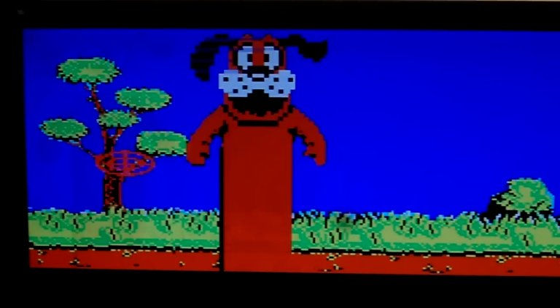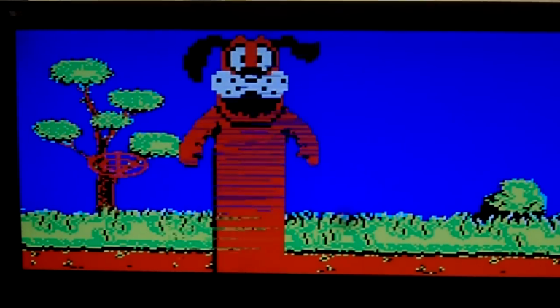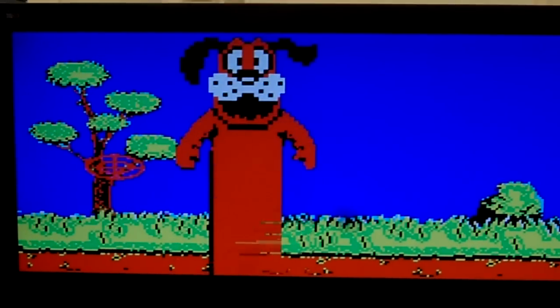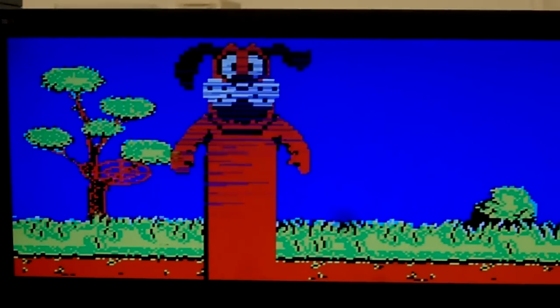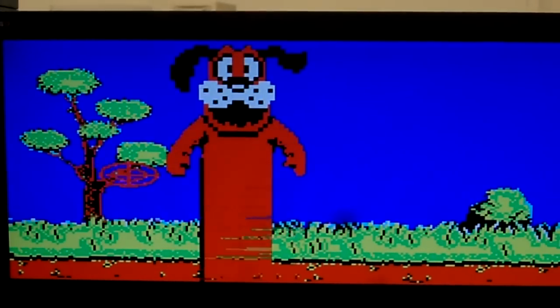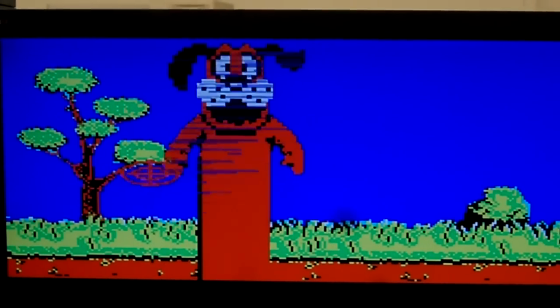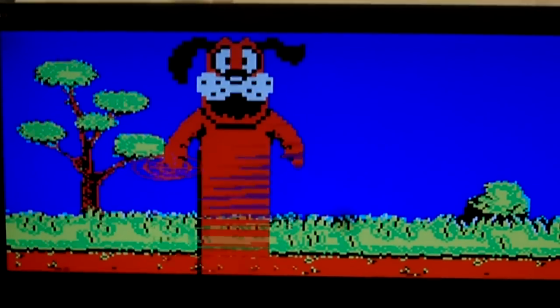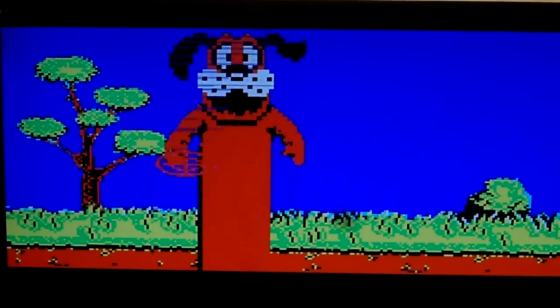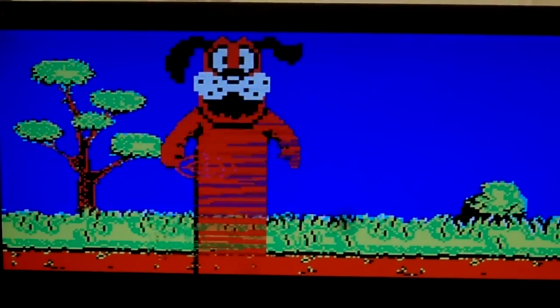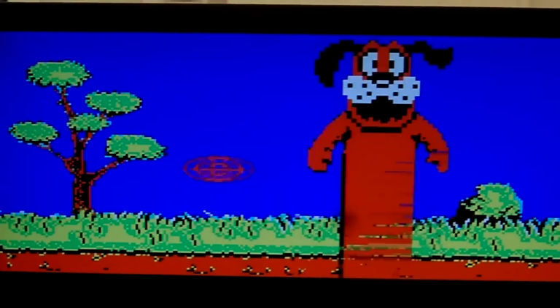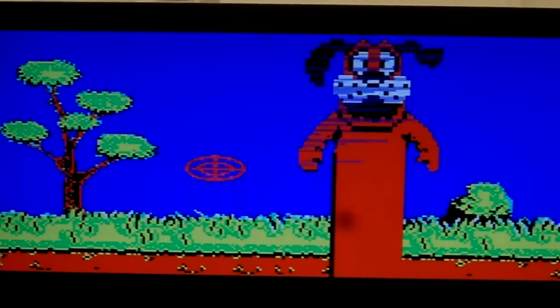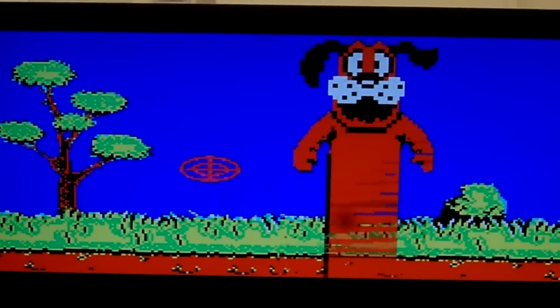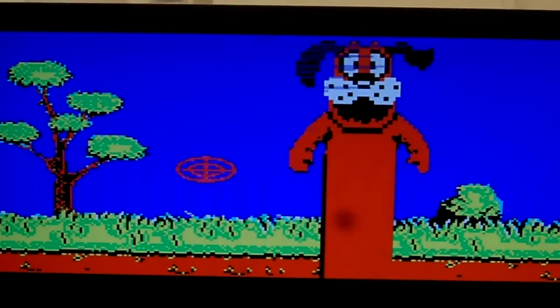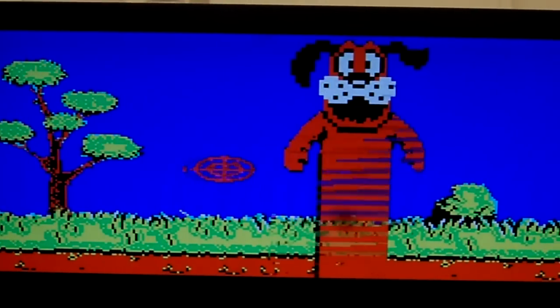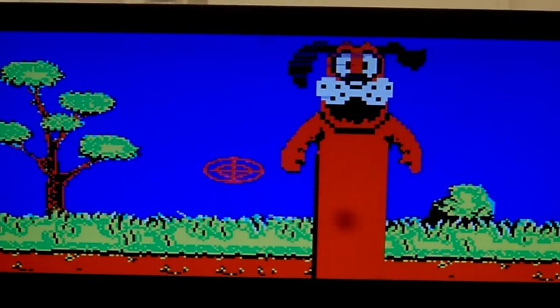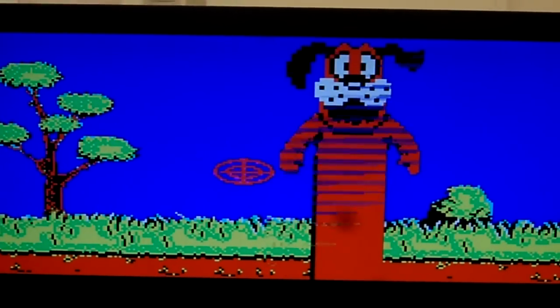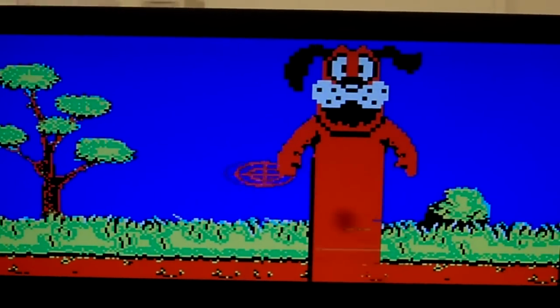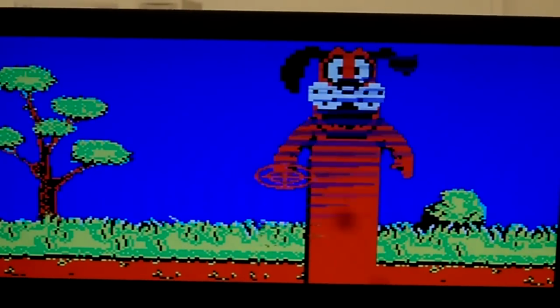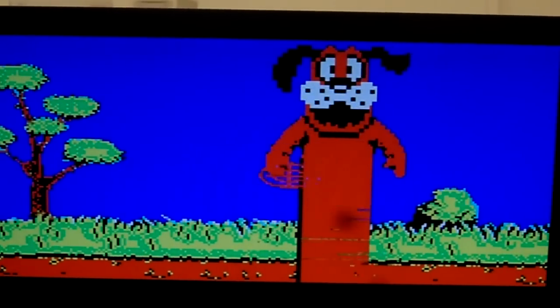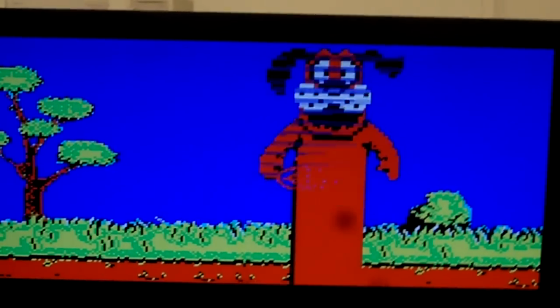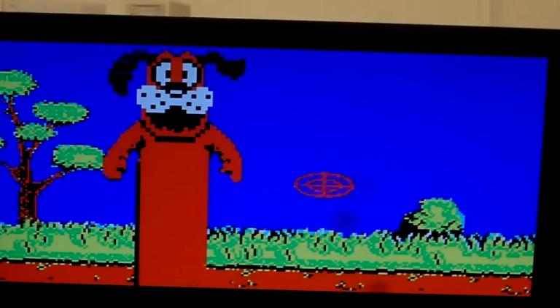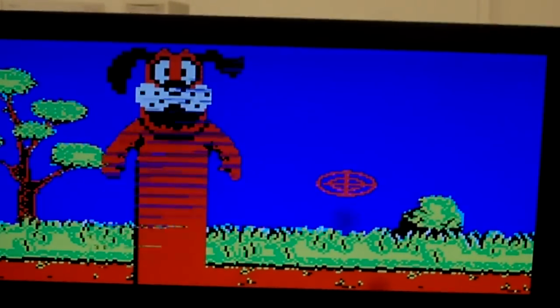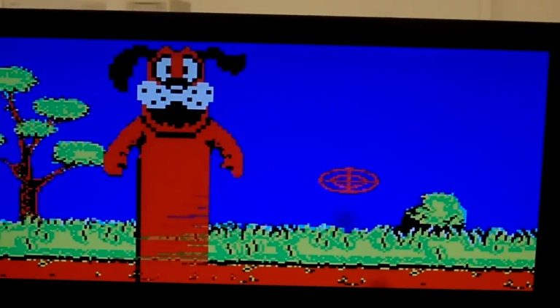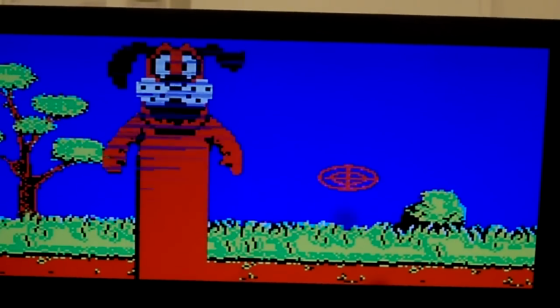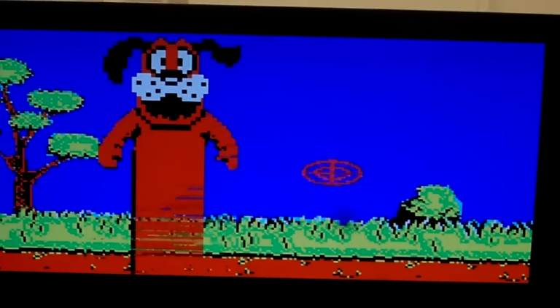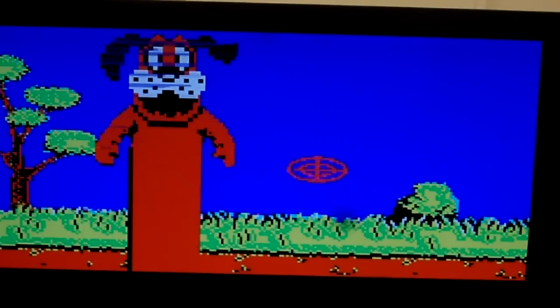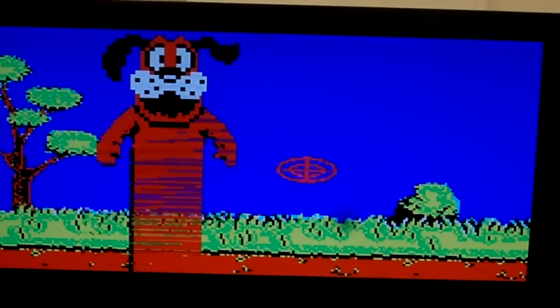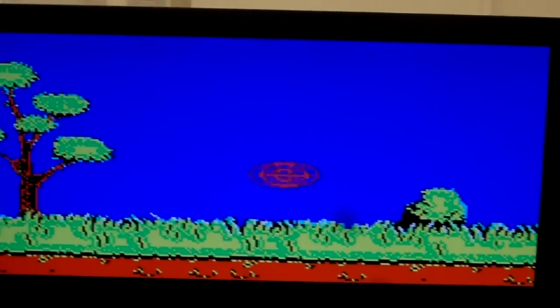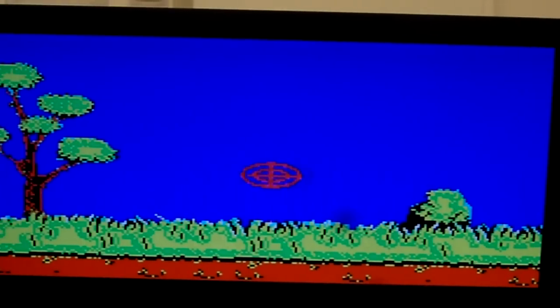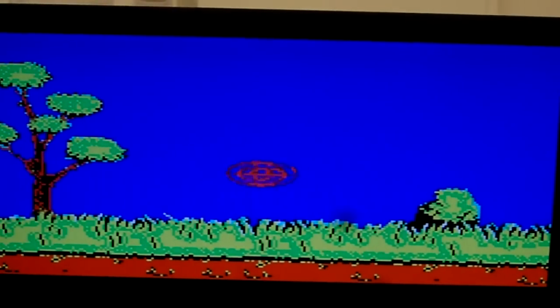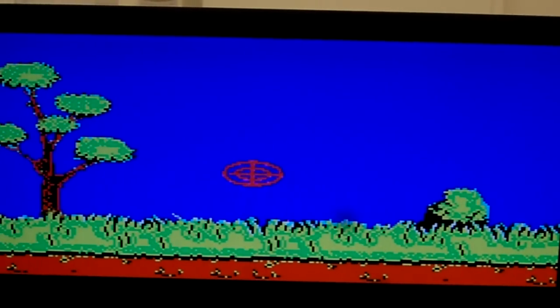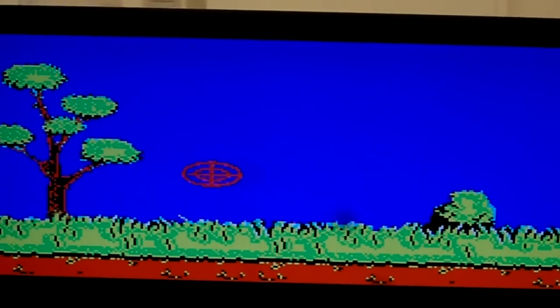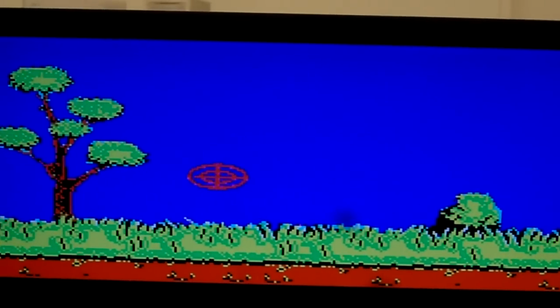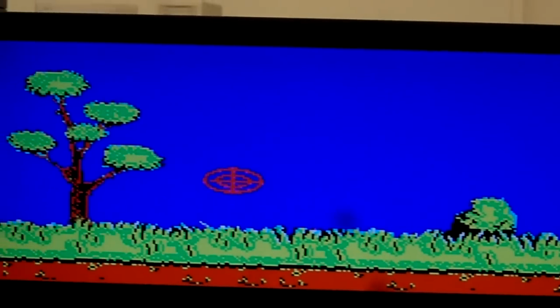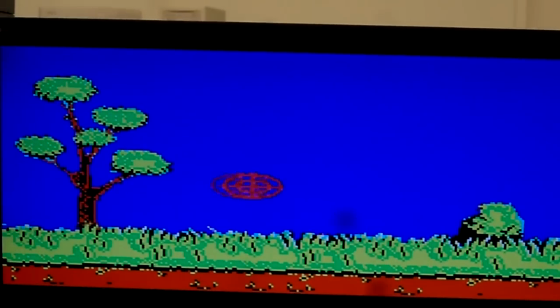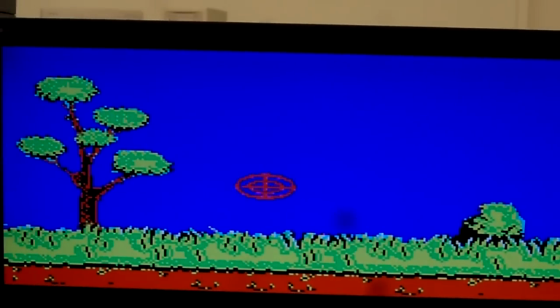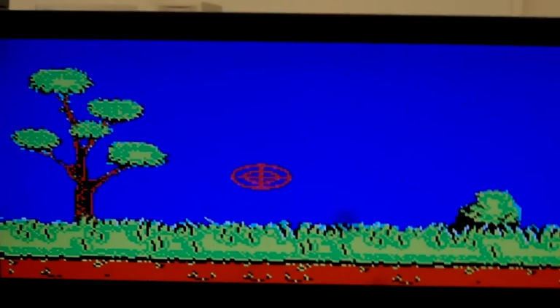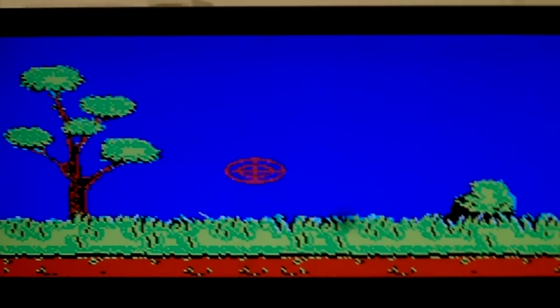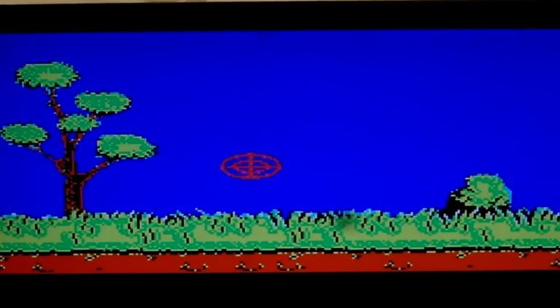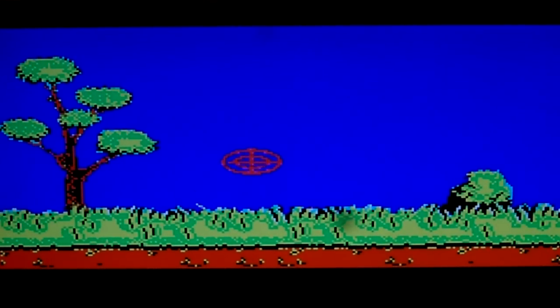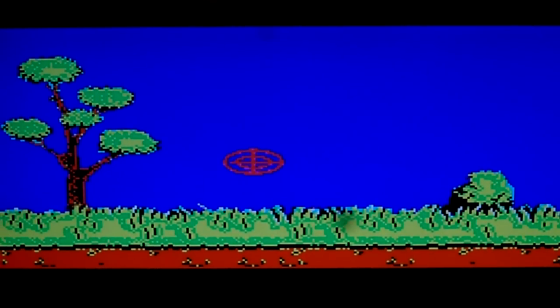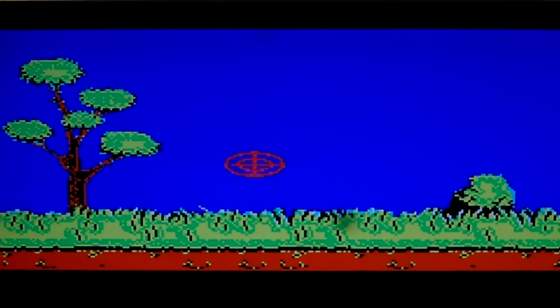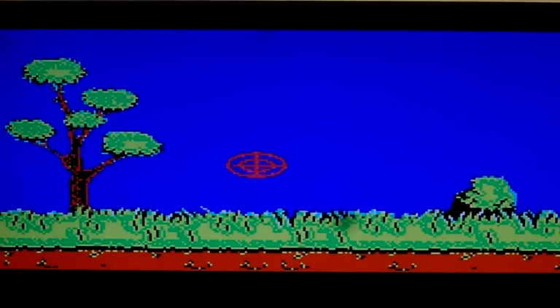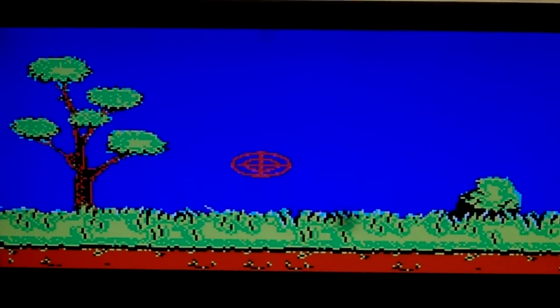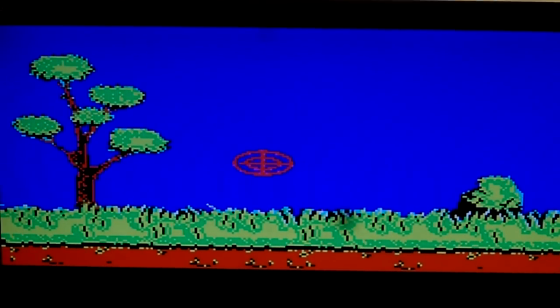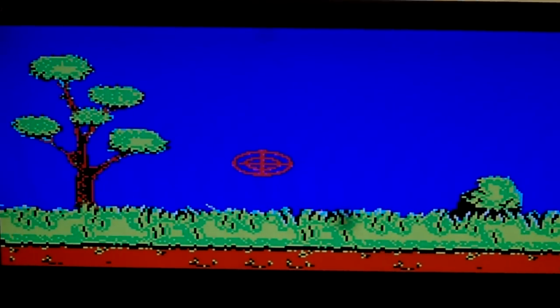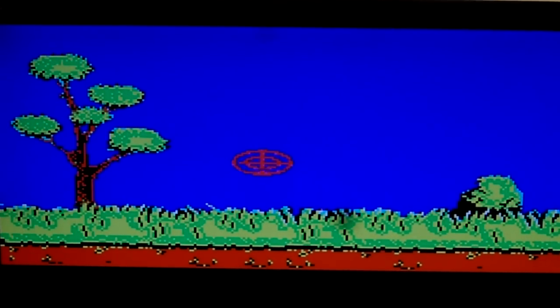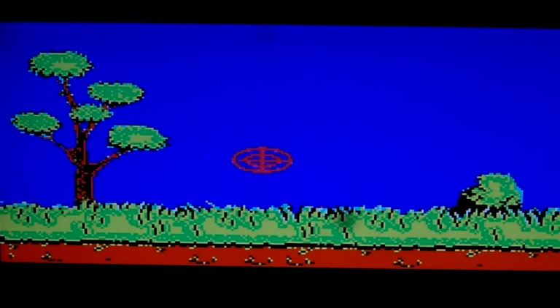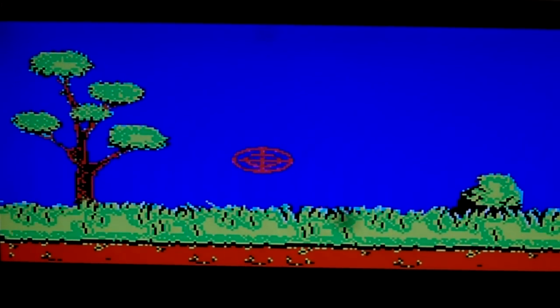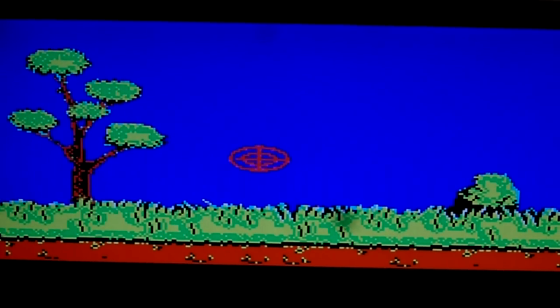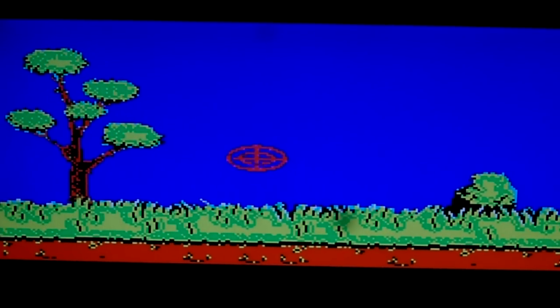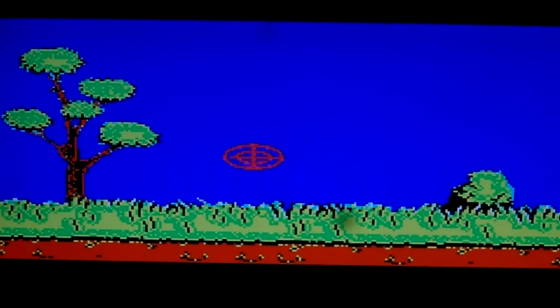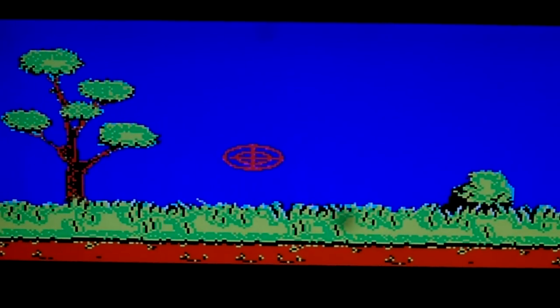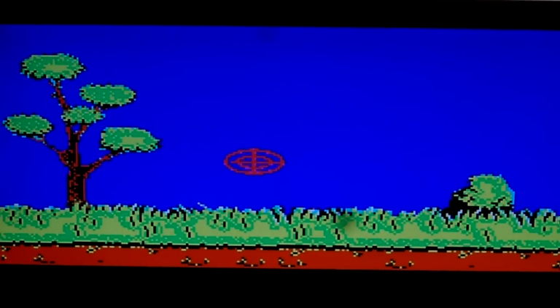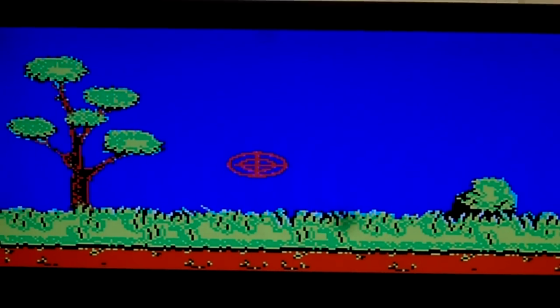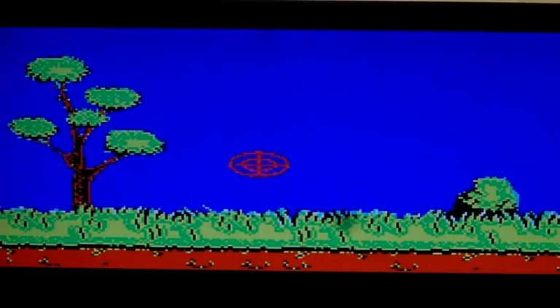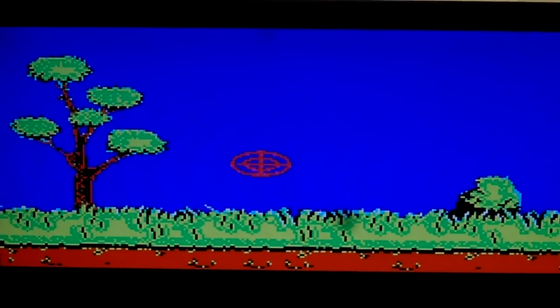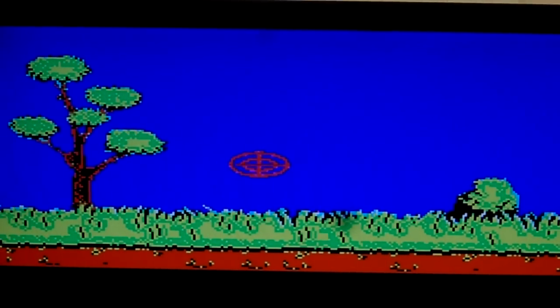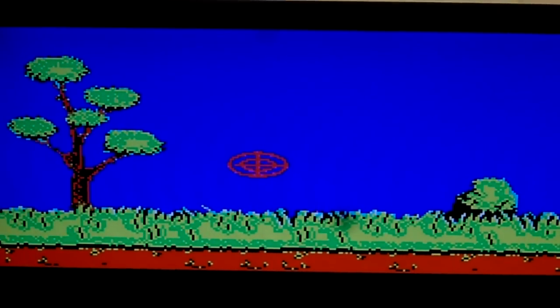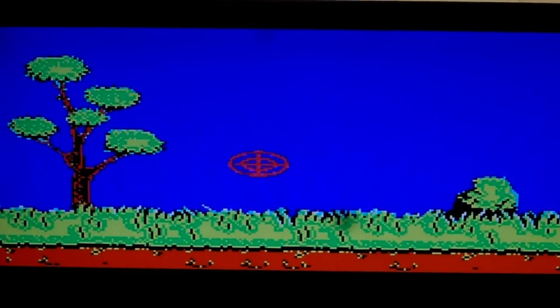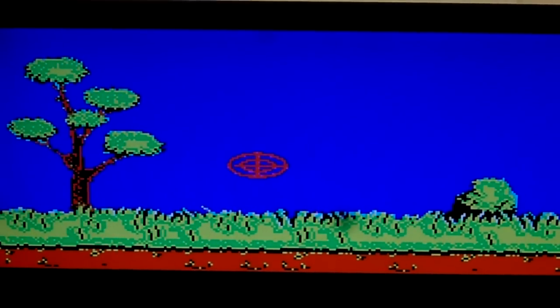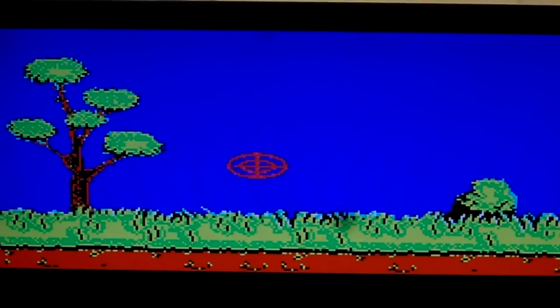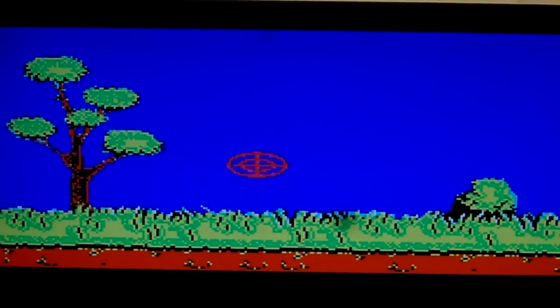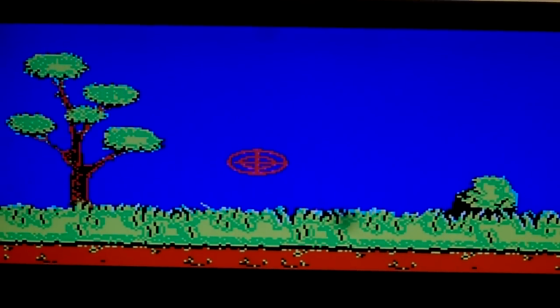Vincent goes and targets him. He moves, he jumps away, and he's going to disappear now. He disappears and tries to find a new place to go, so he doesn't think Vincent can hit him.